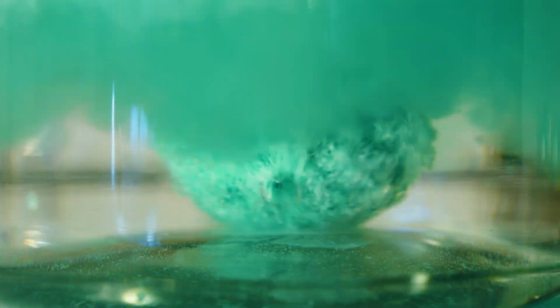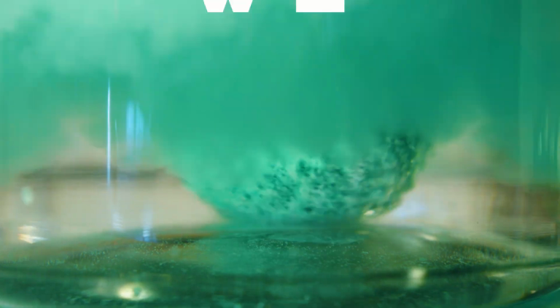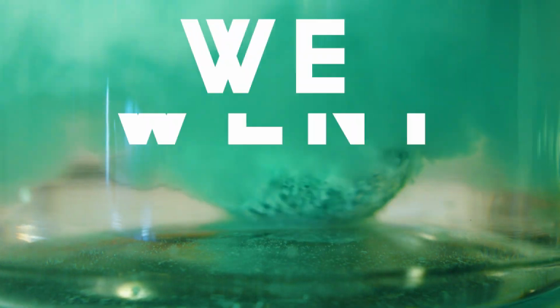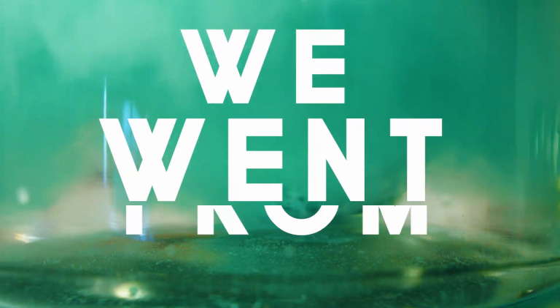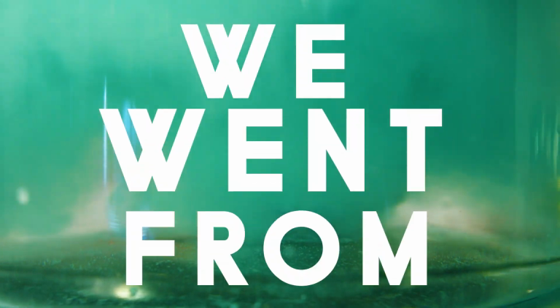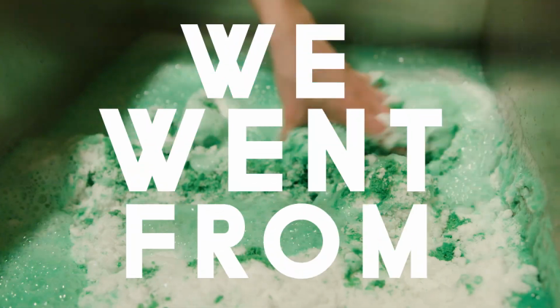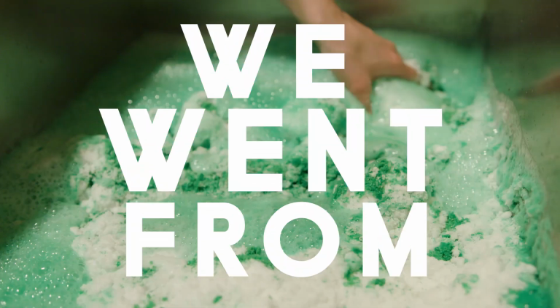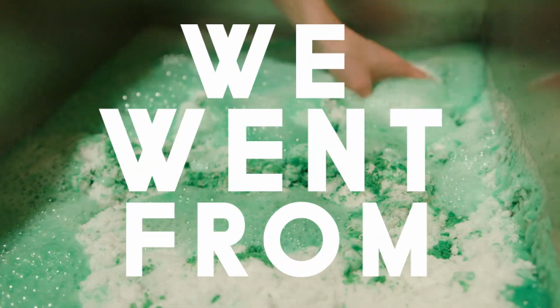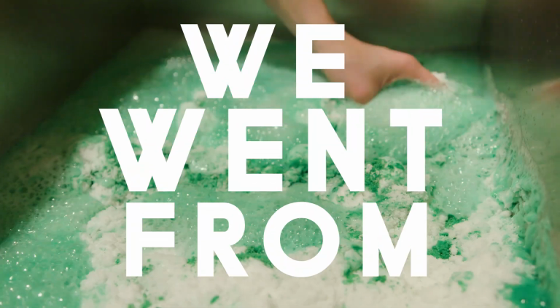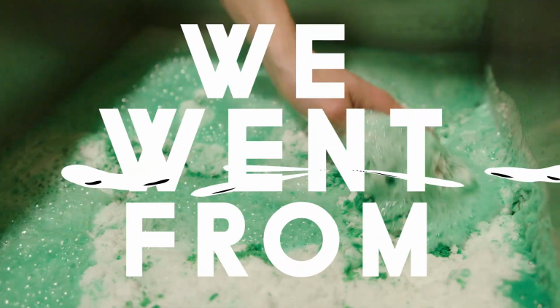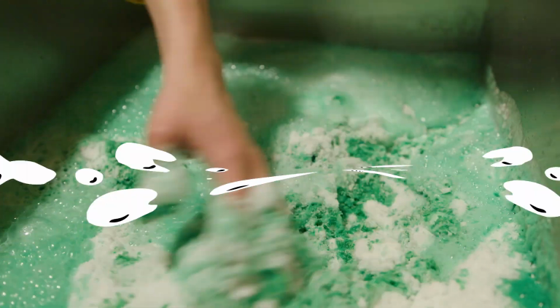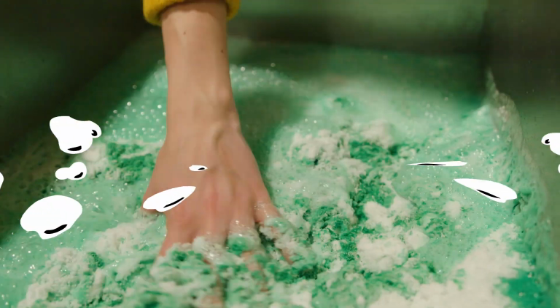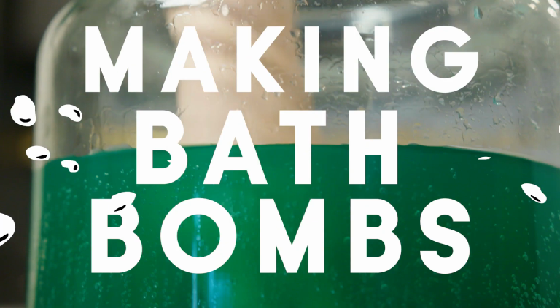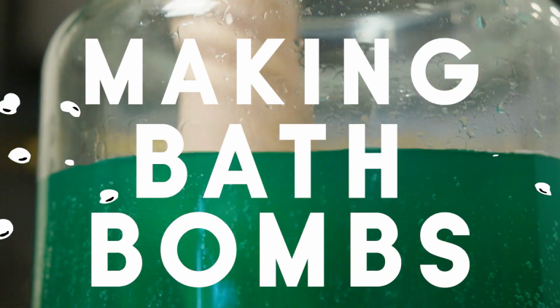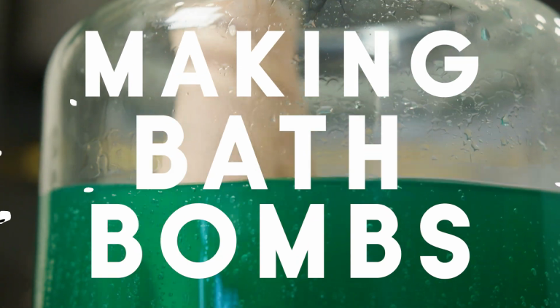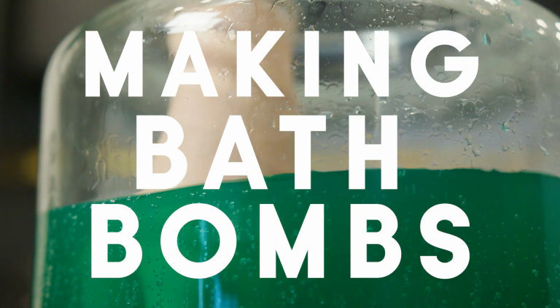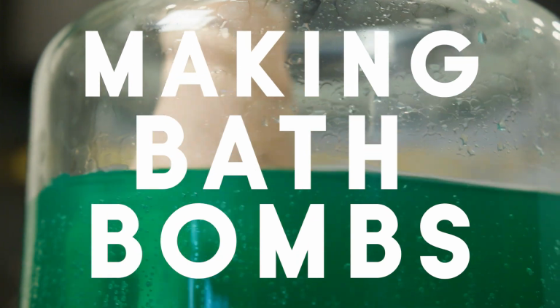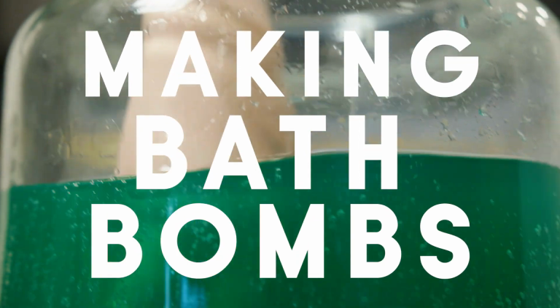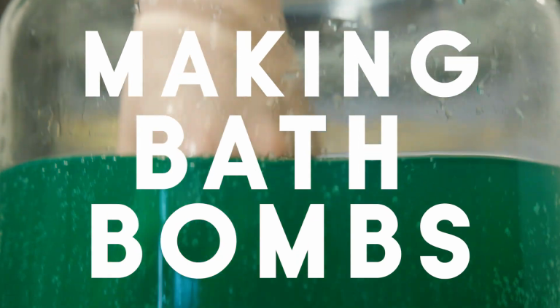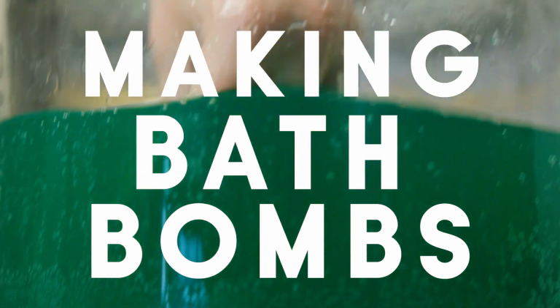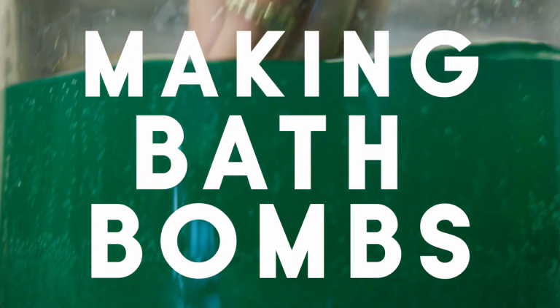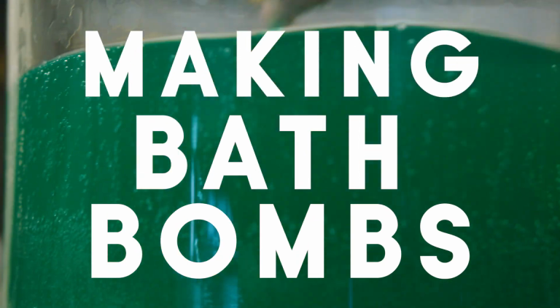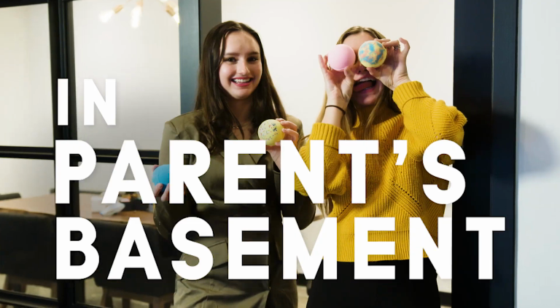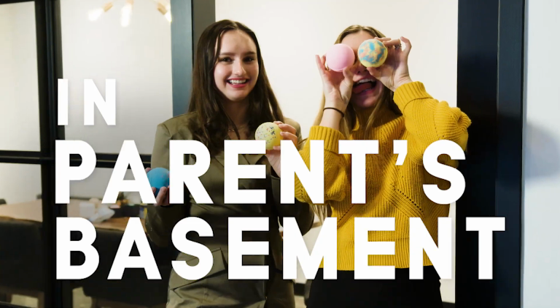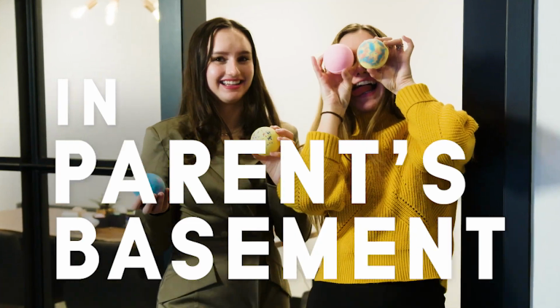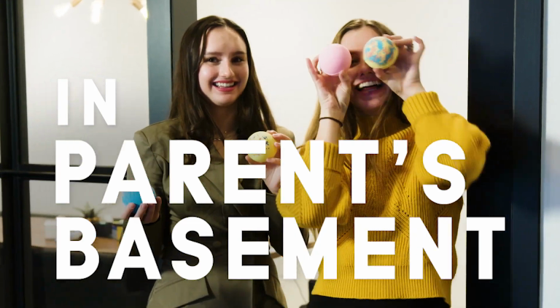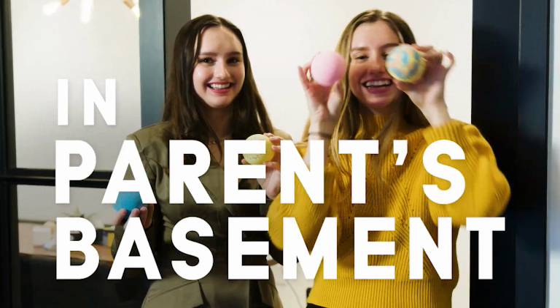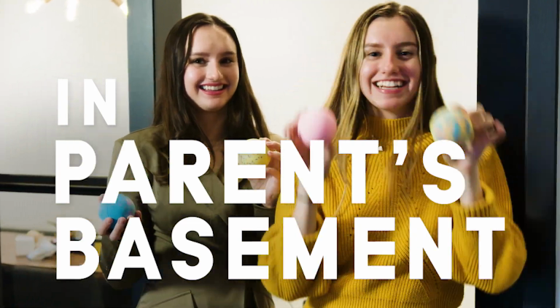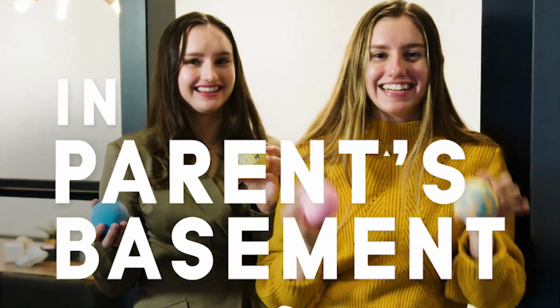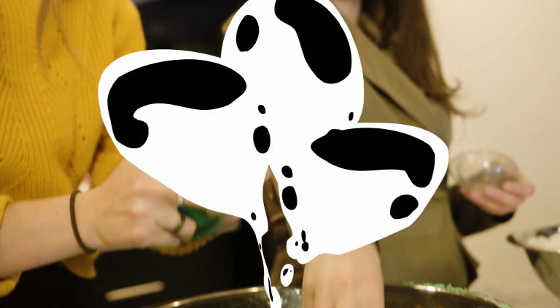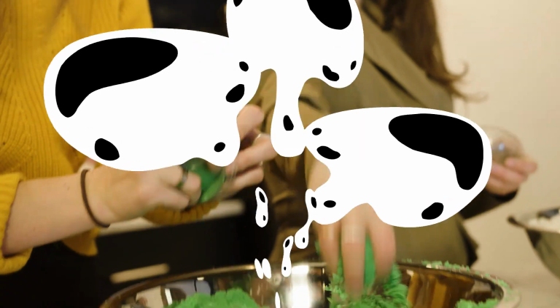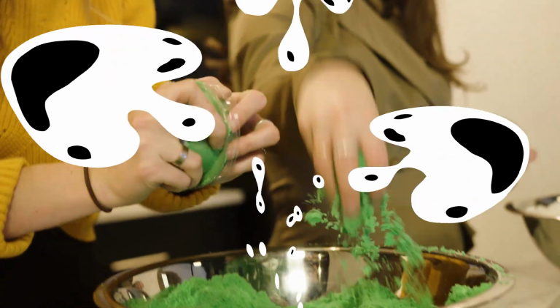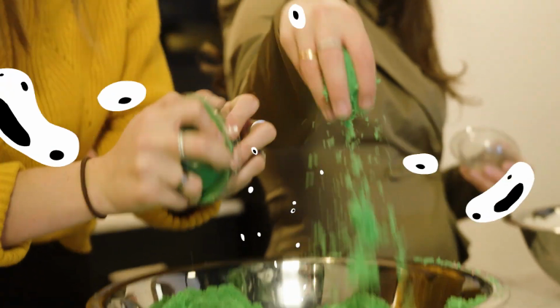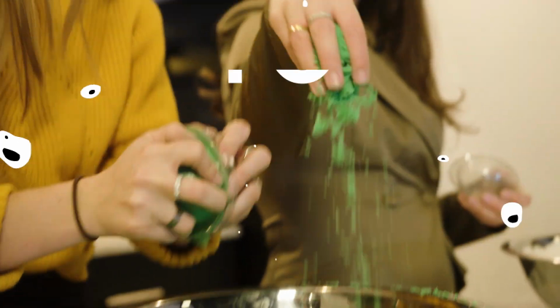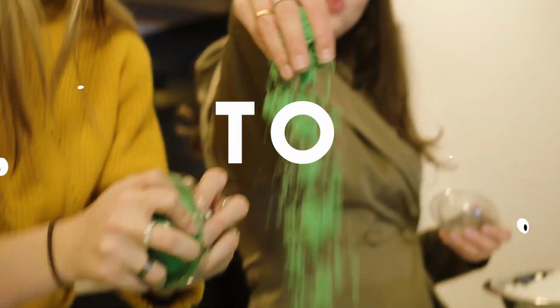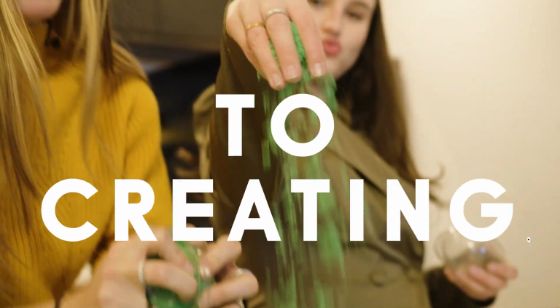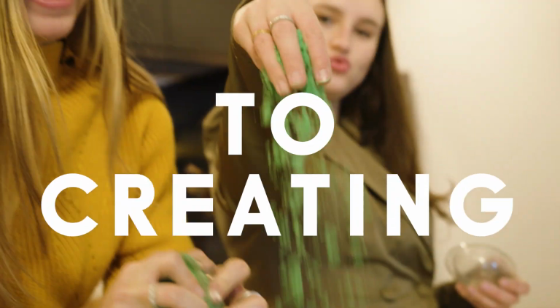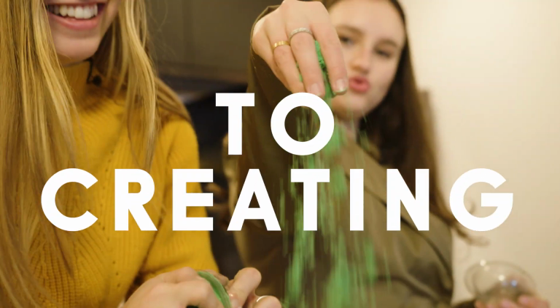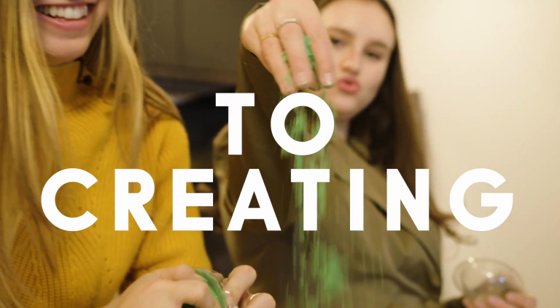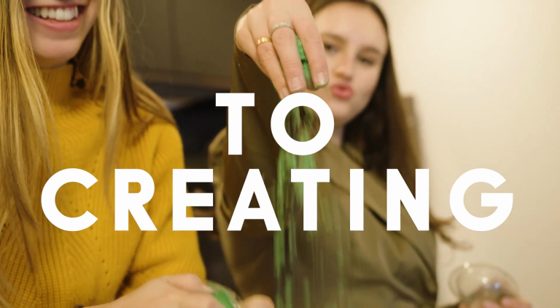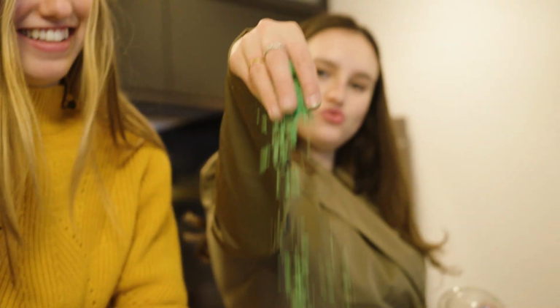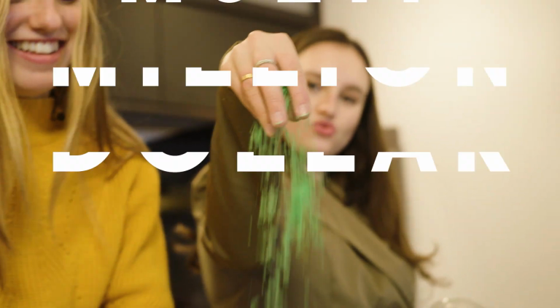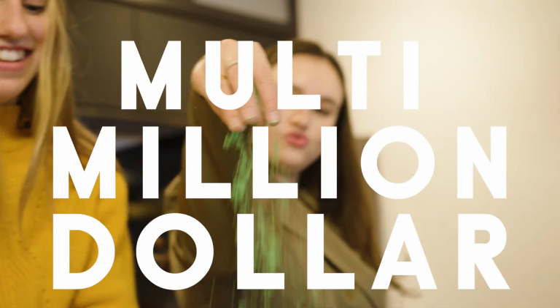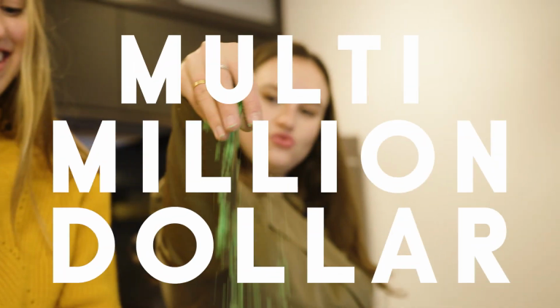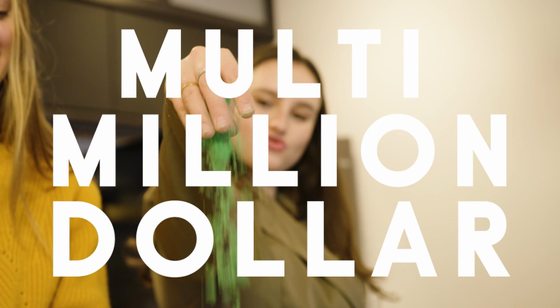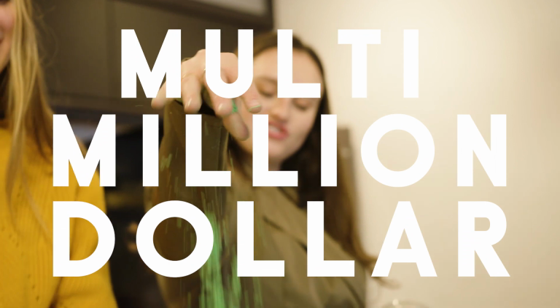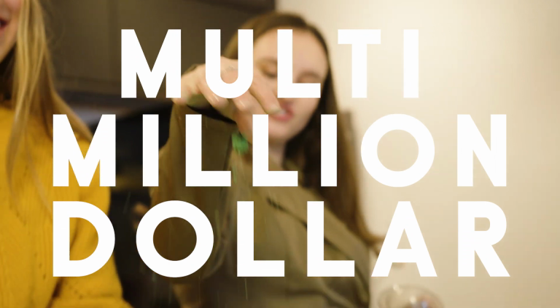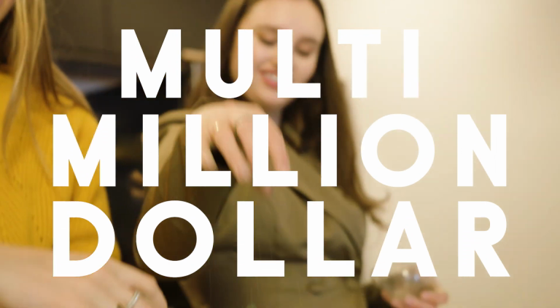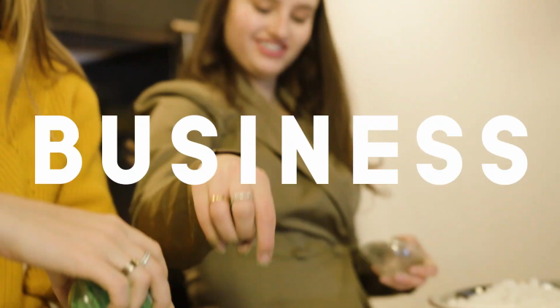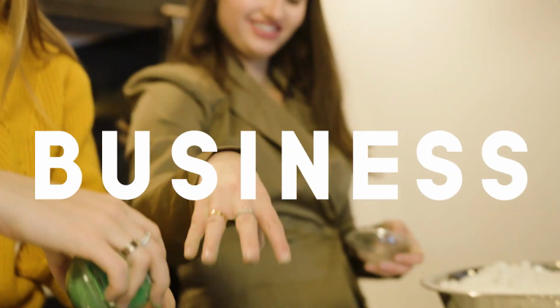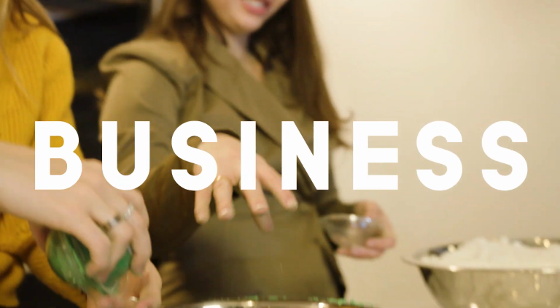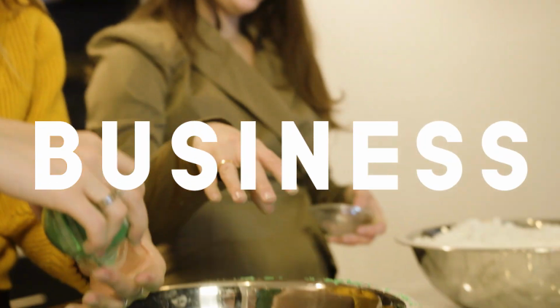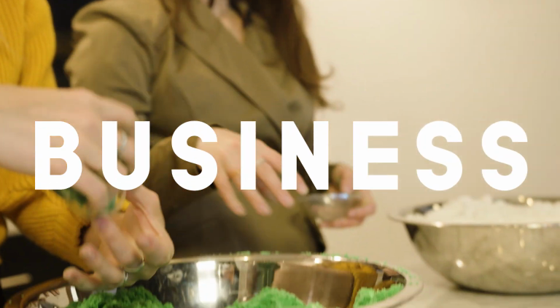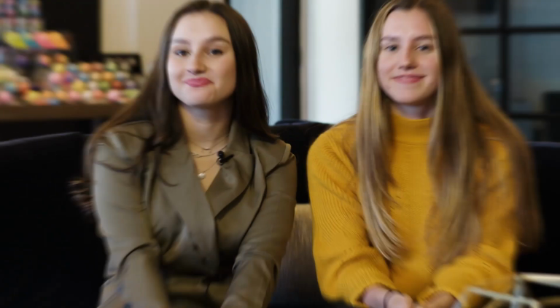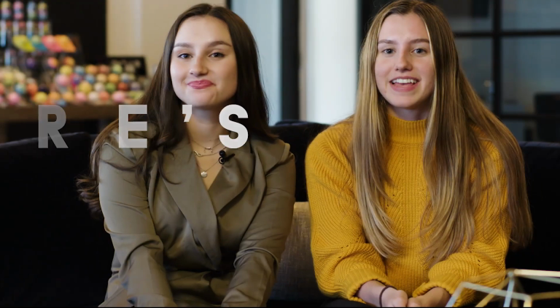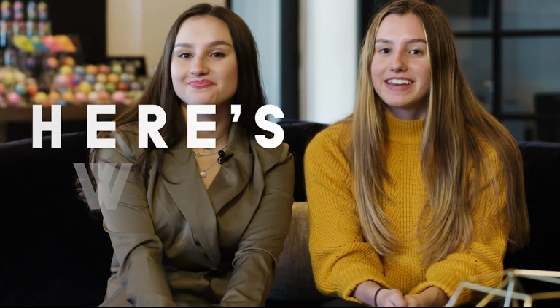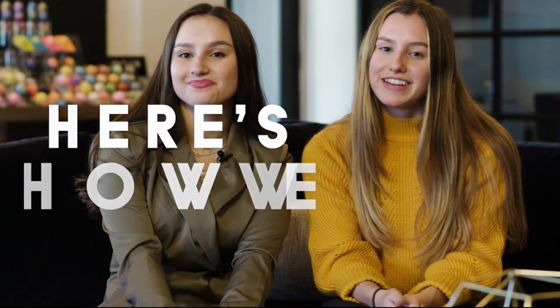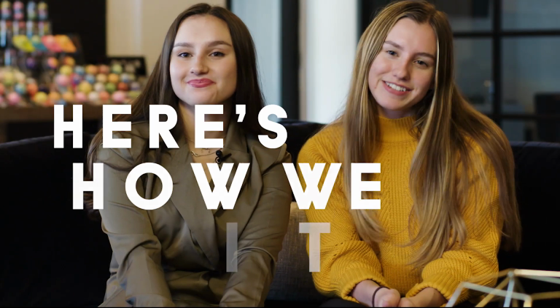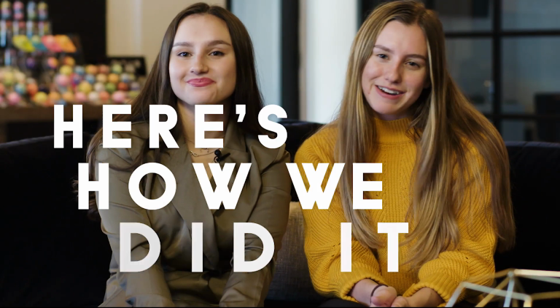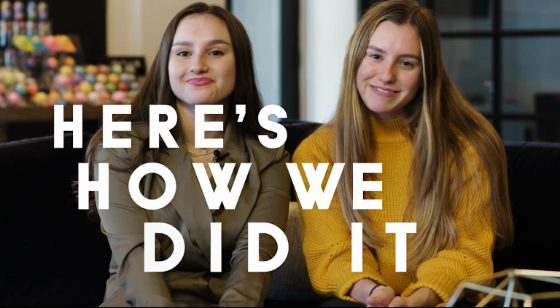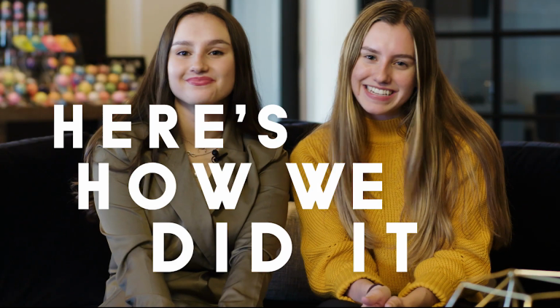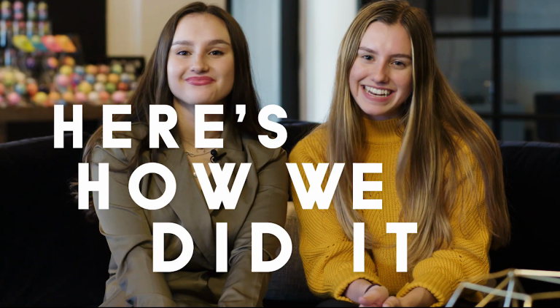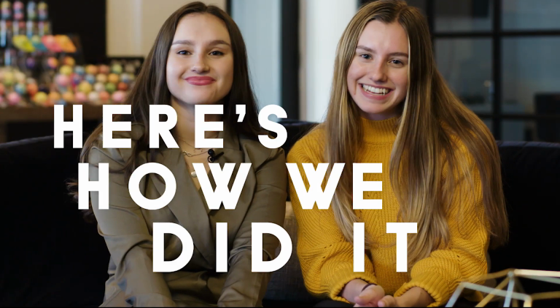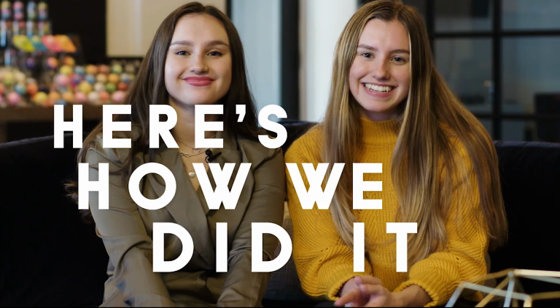We went from making bath bombs in our parents' basement to creating a multi-million dollar business. And here's how we did it.